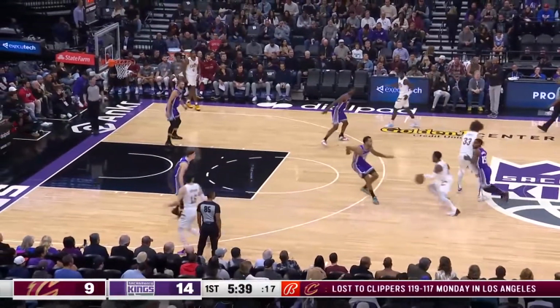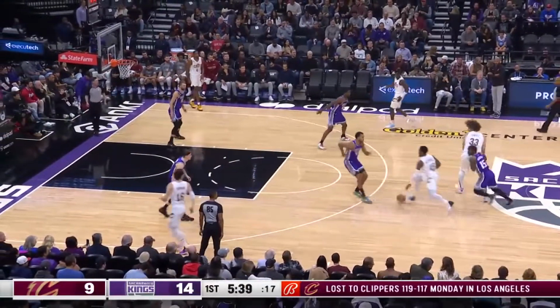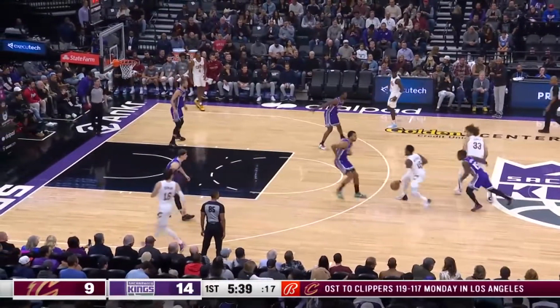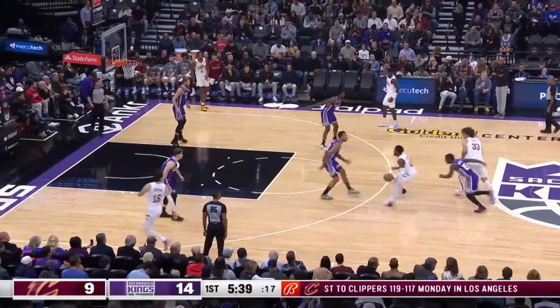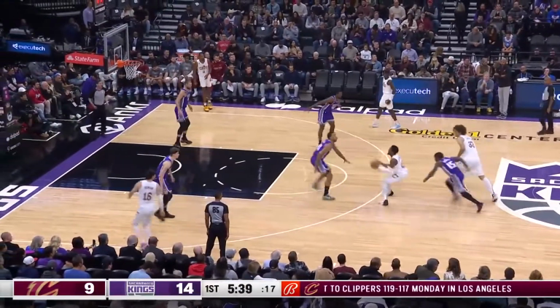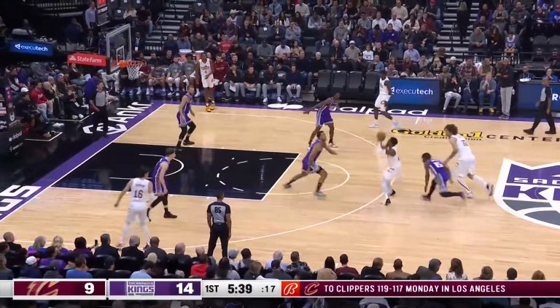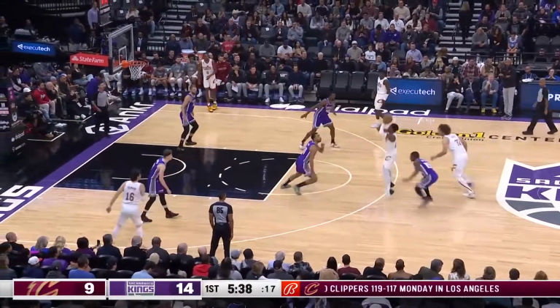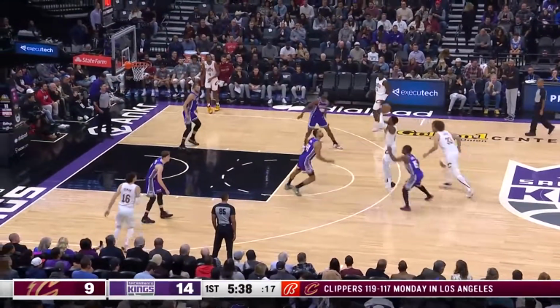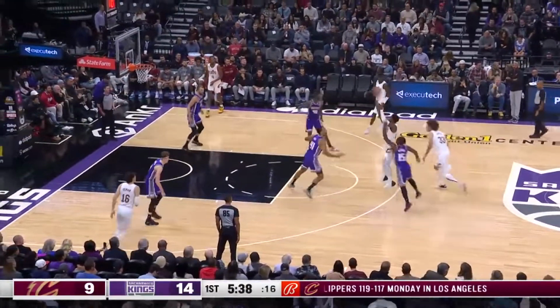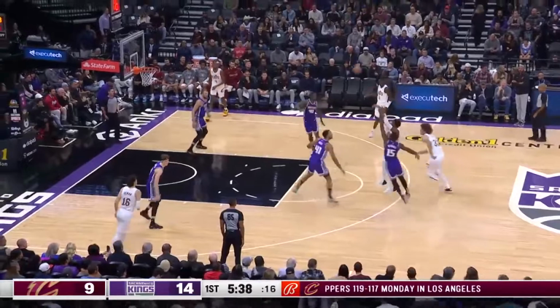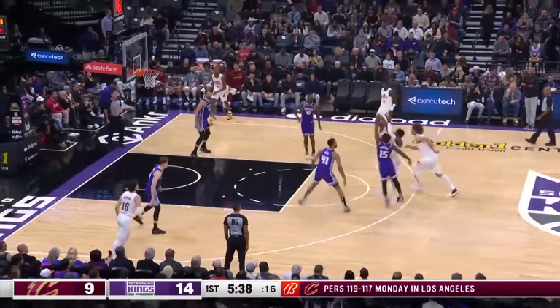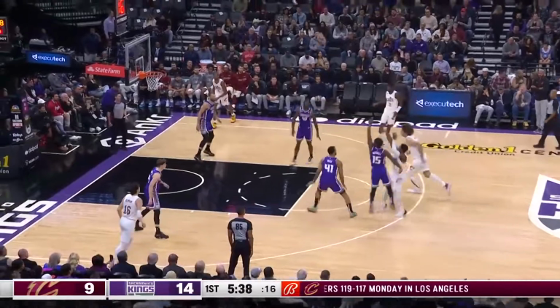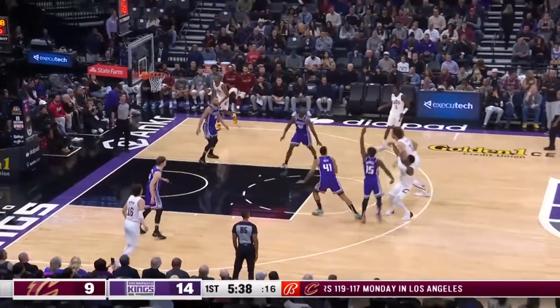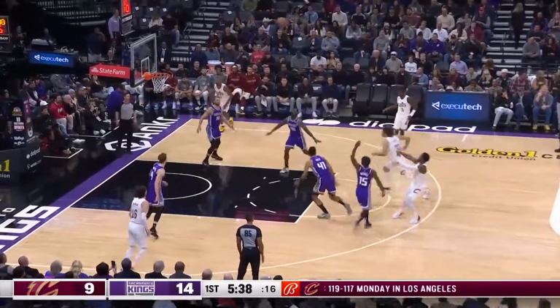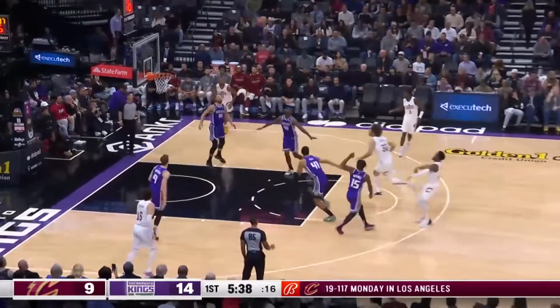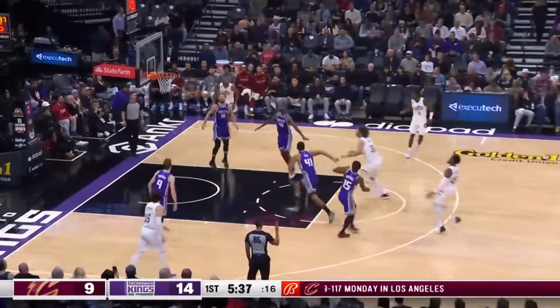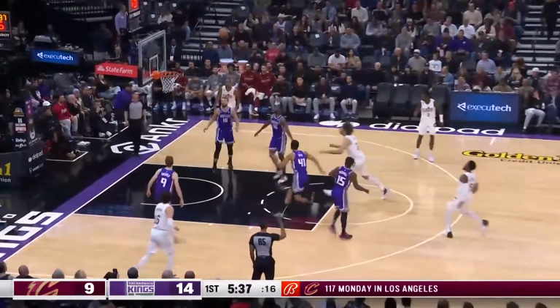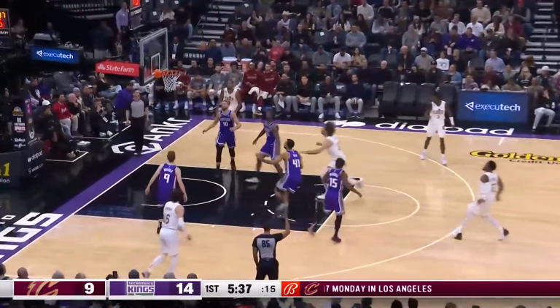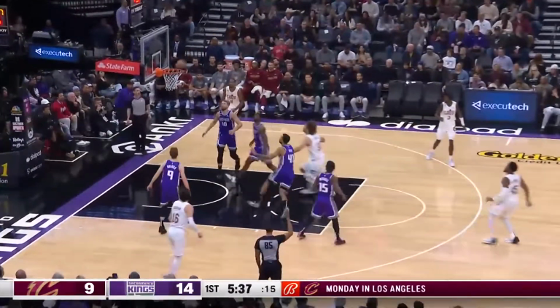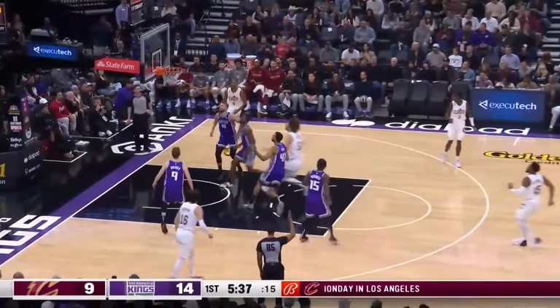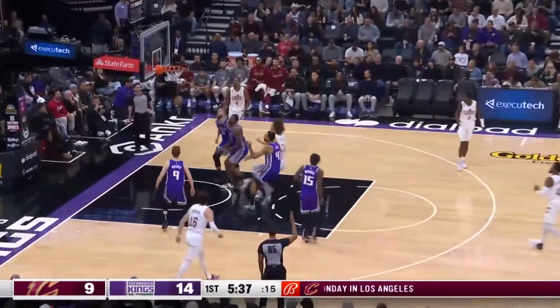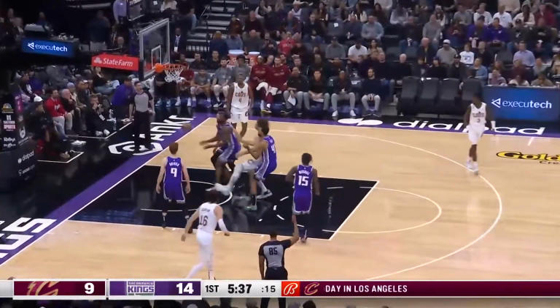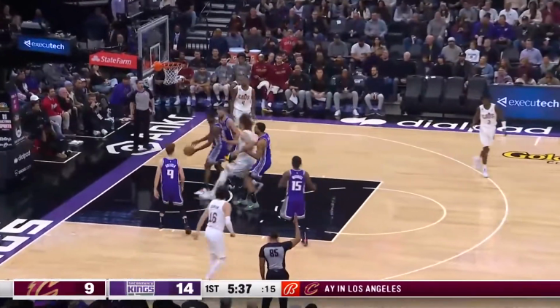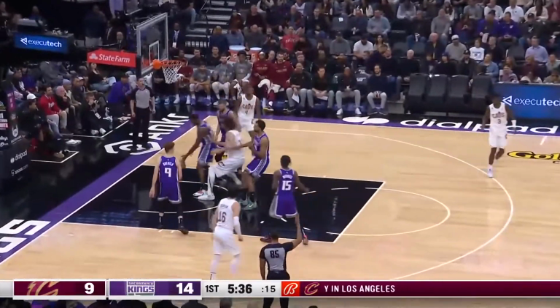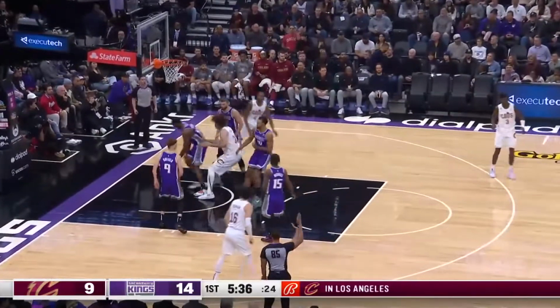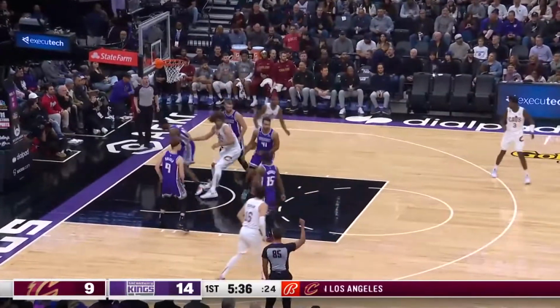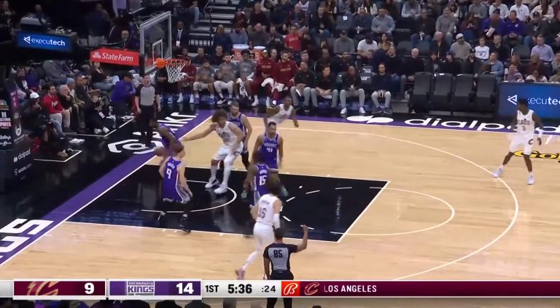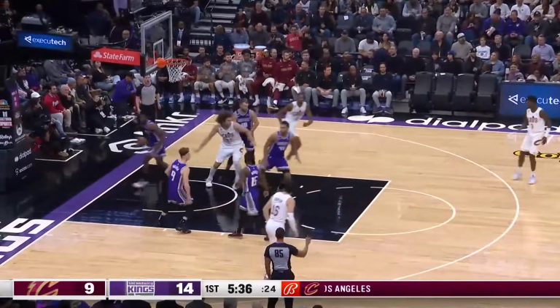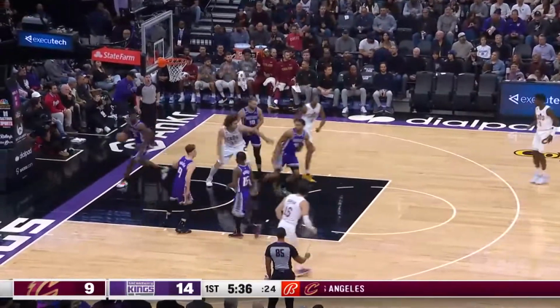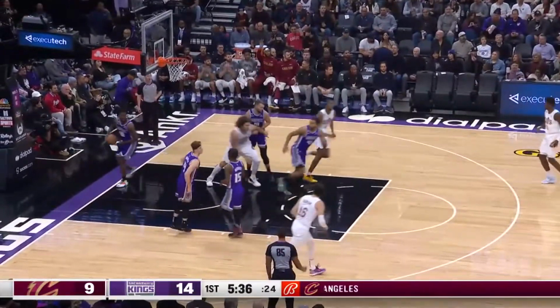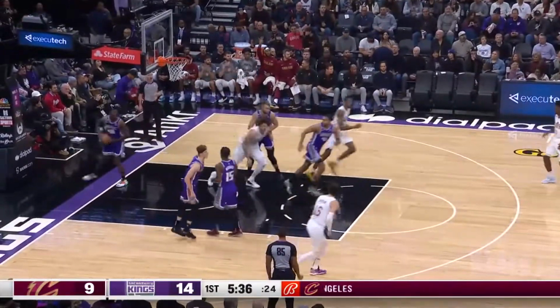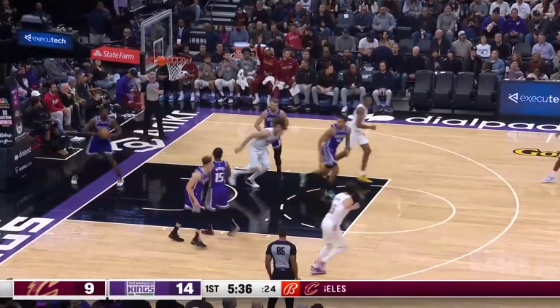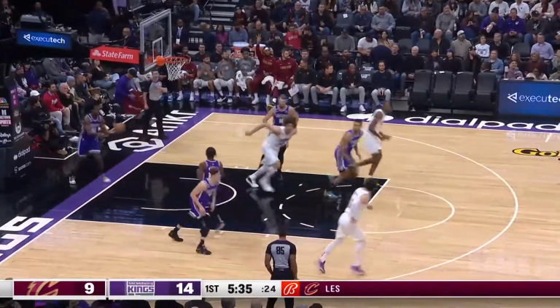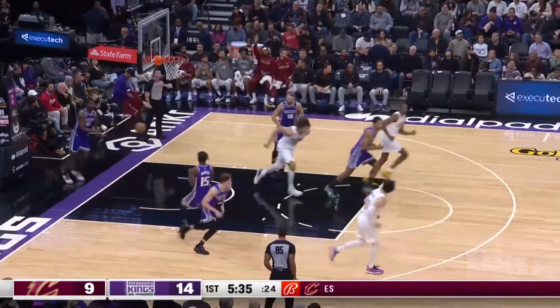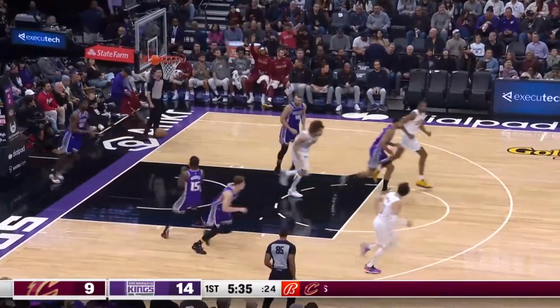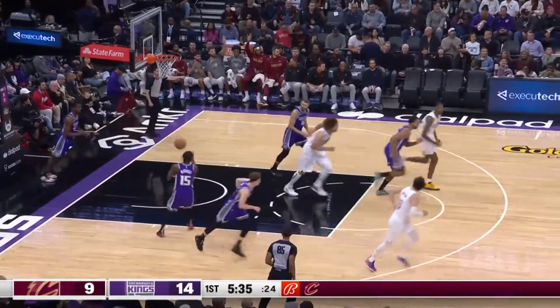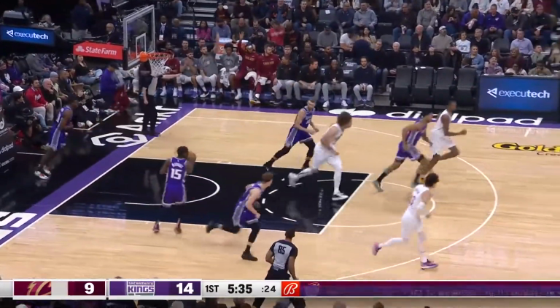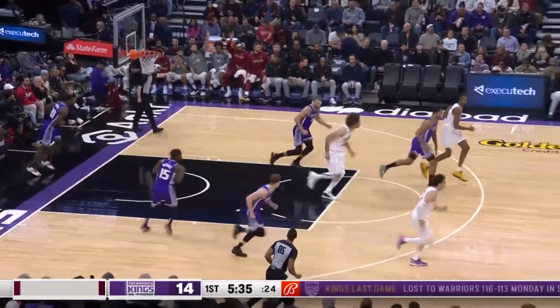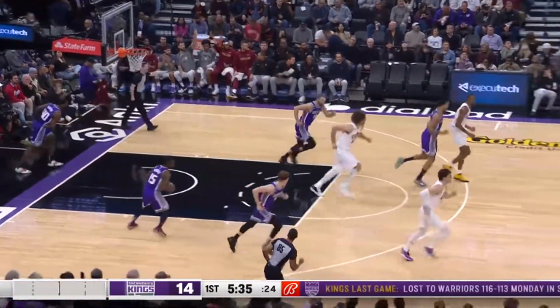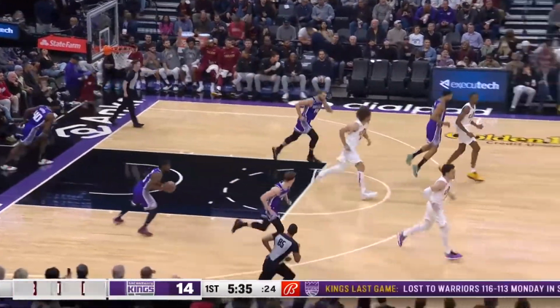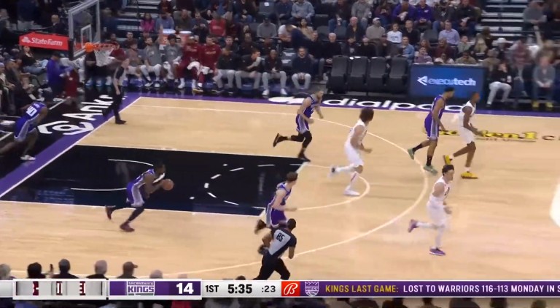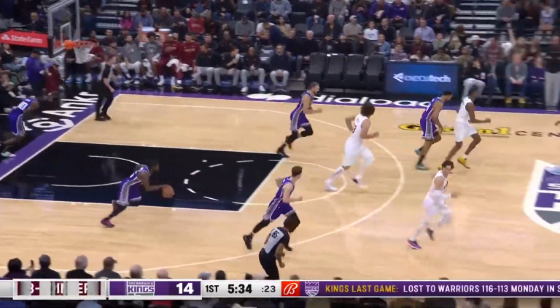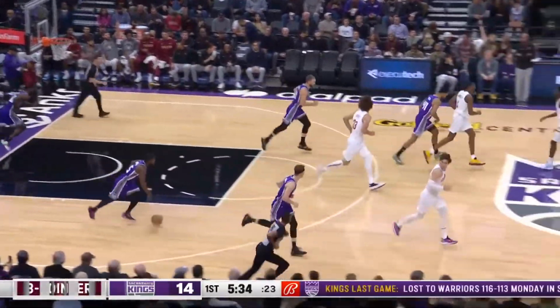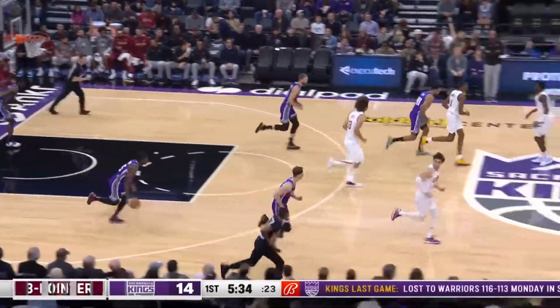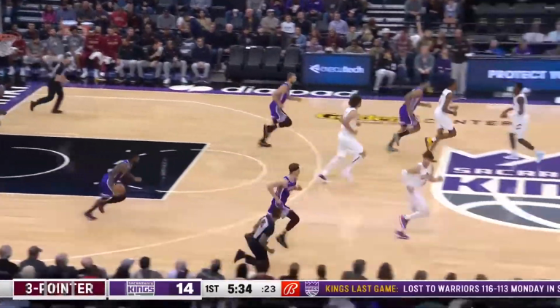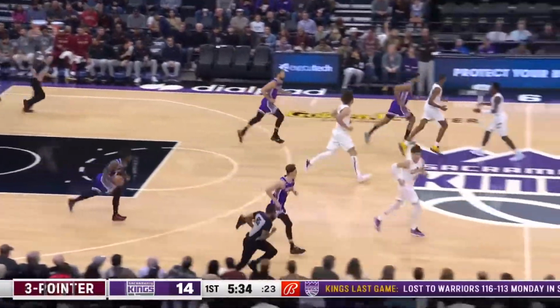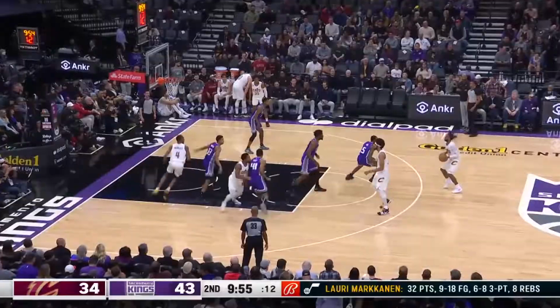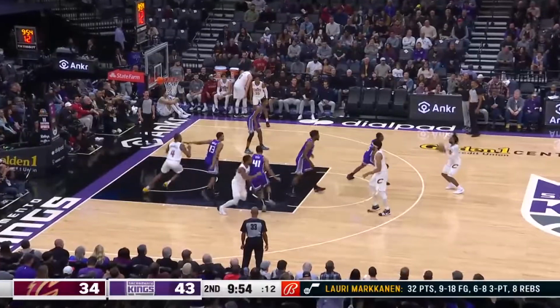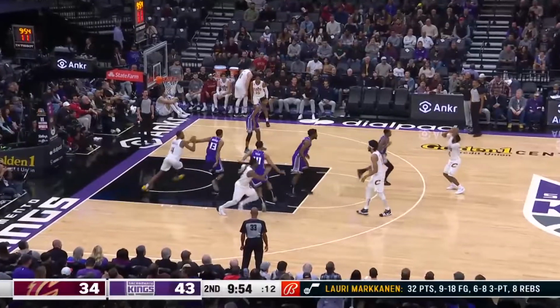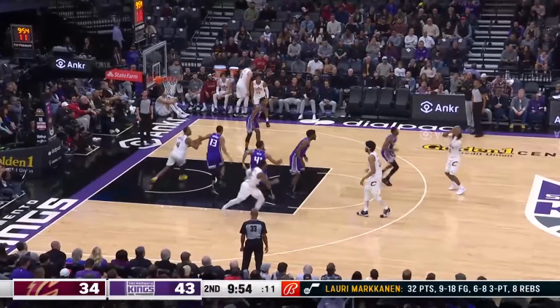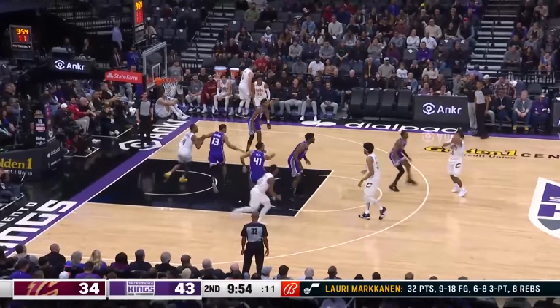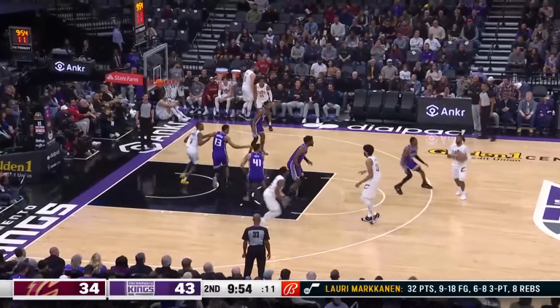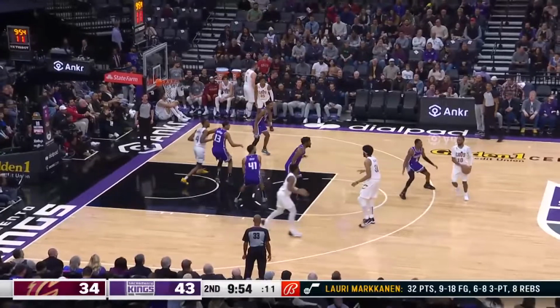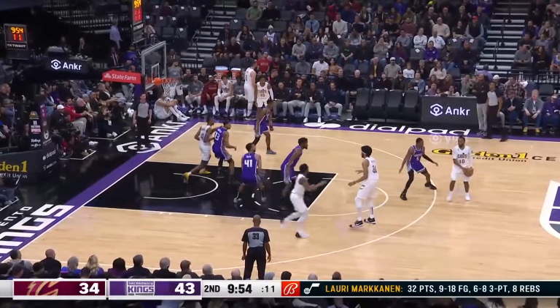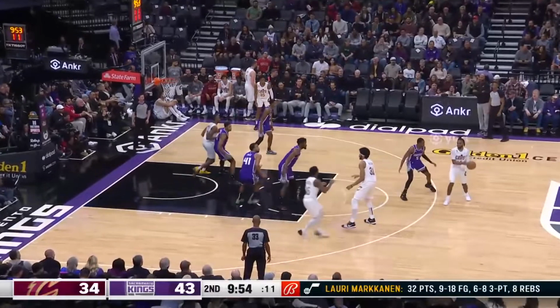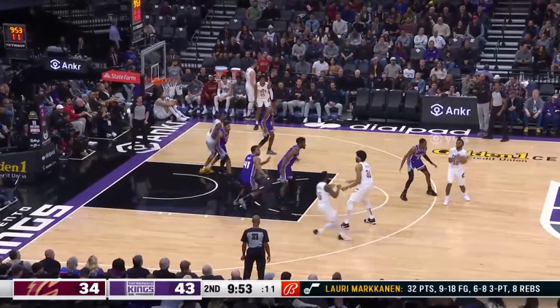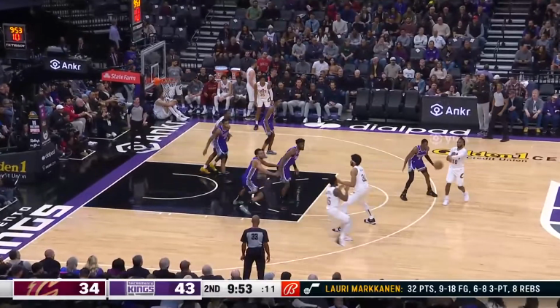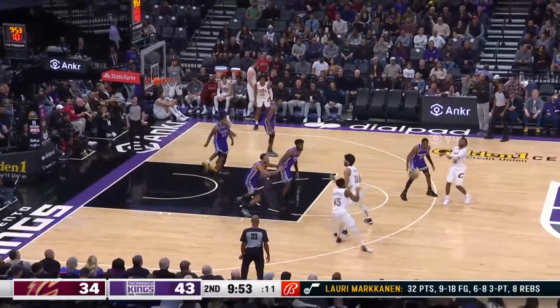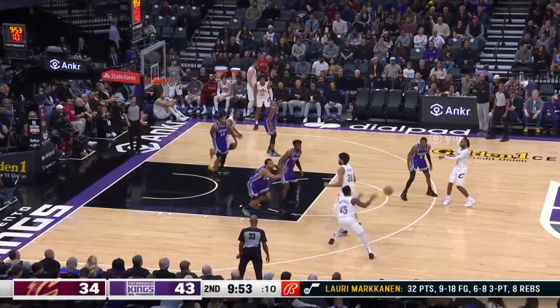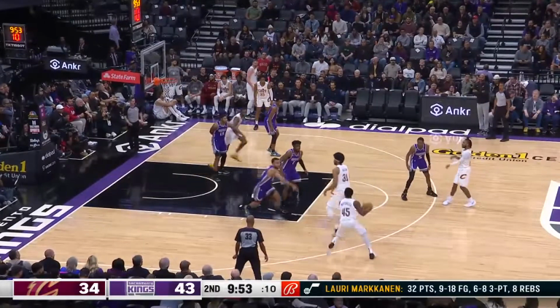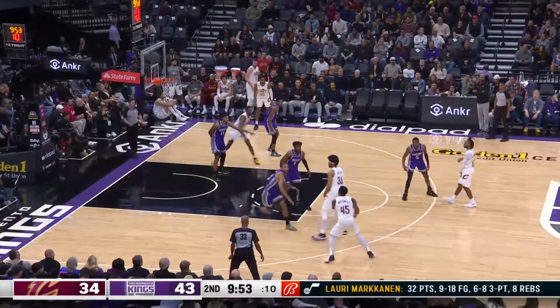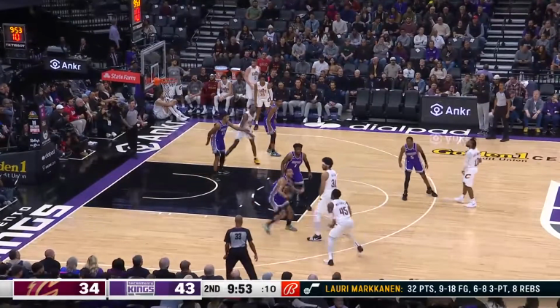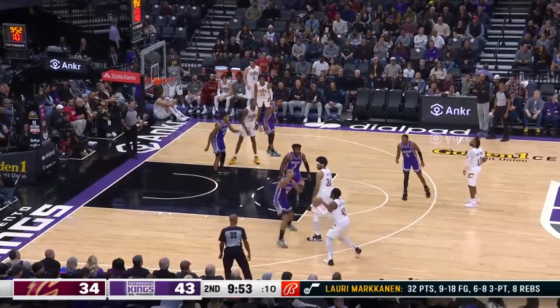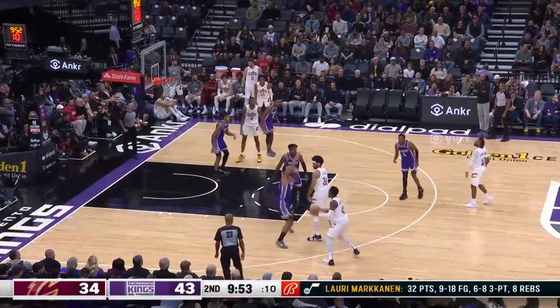We also get our first look at Davion Mitchell, the second-year man out of Baylor. It's a three by Mitchell — true. Mobley, Allen, Garland, and Okoro on the floor.